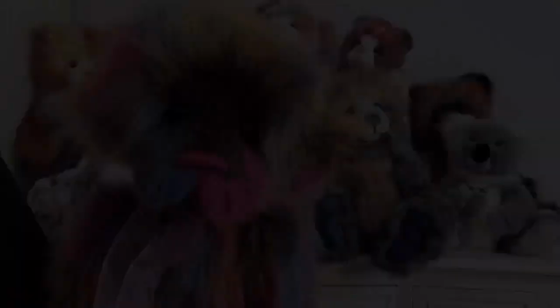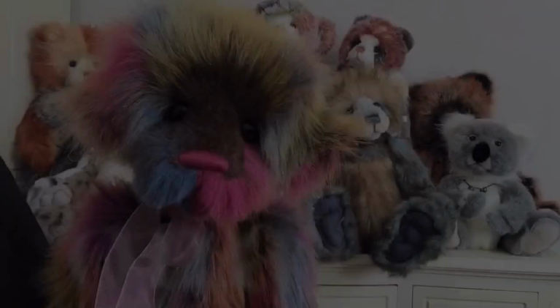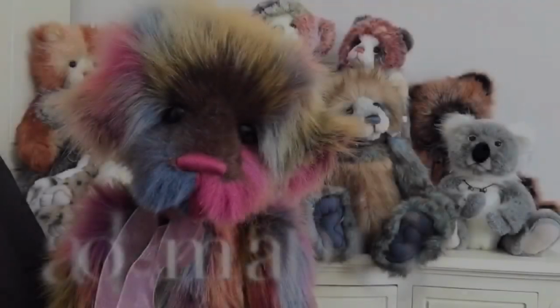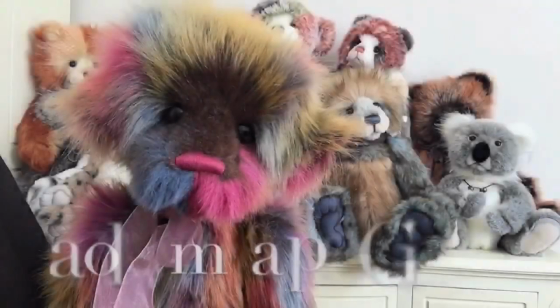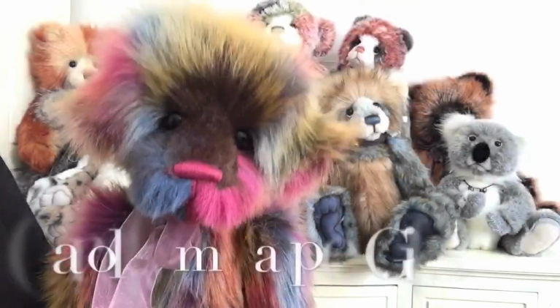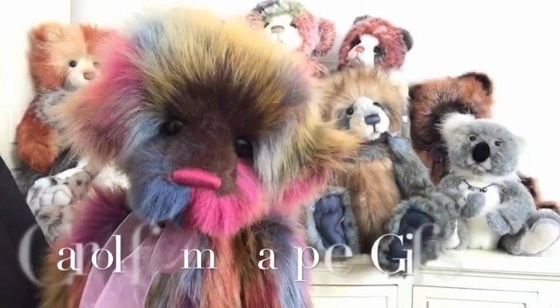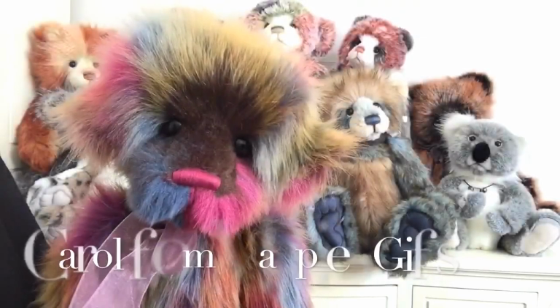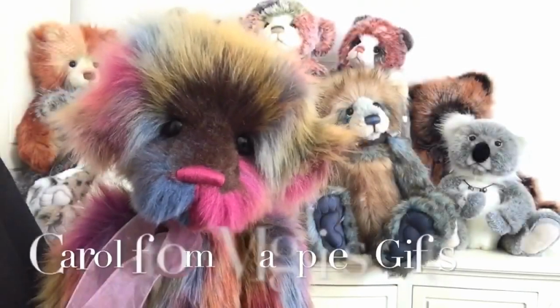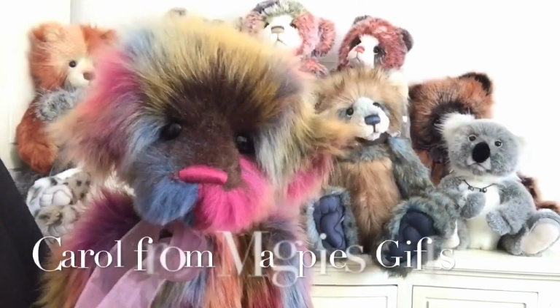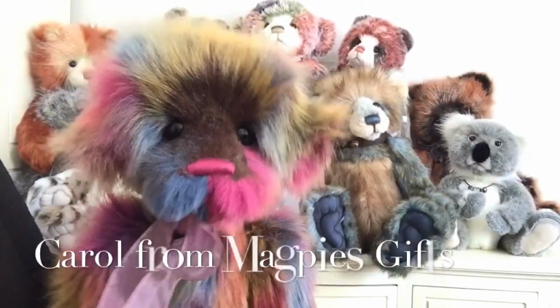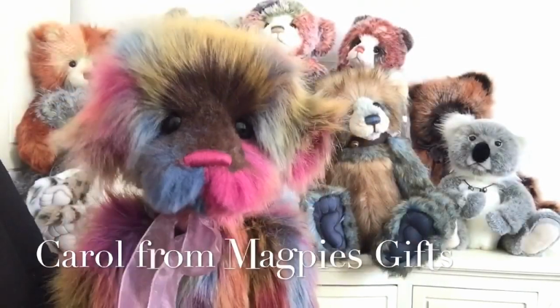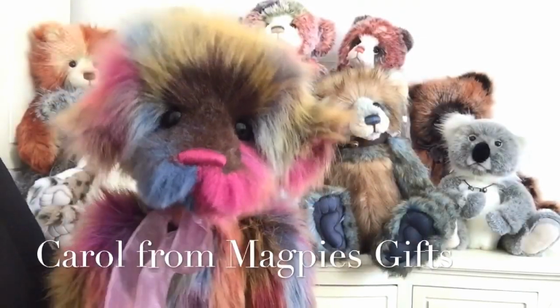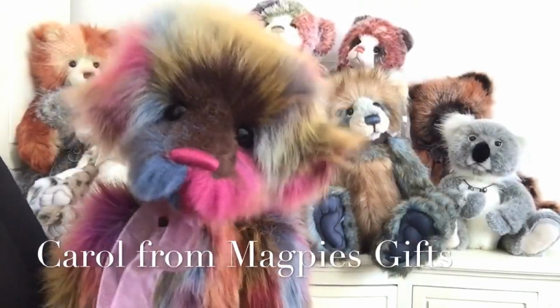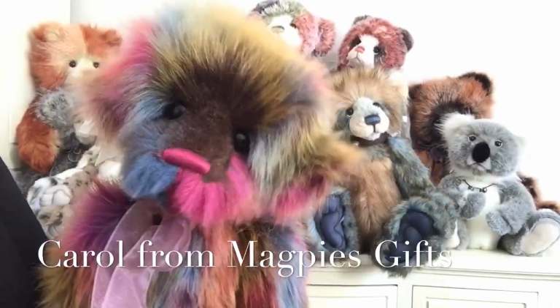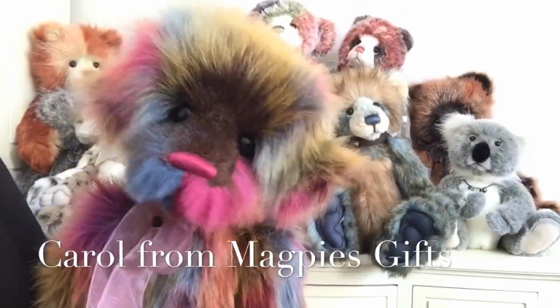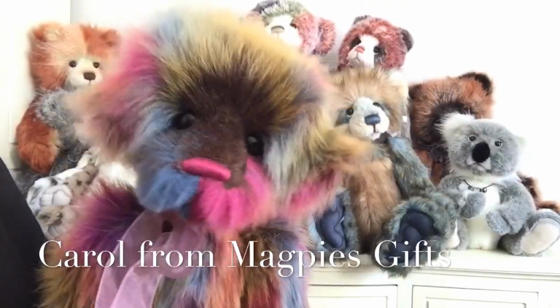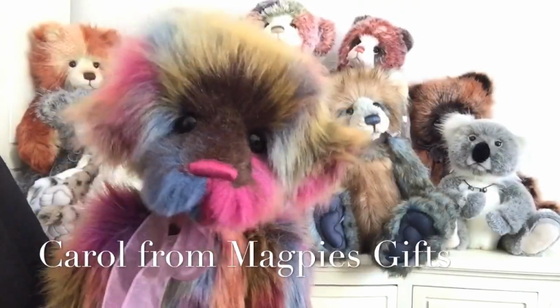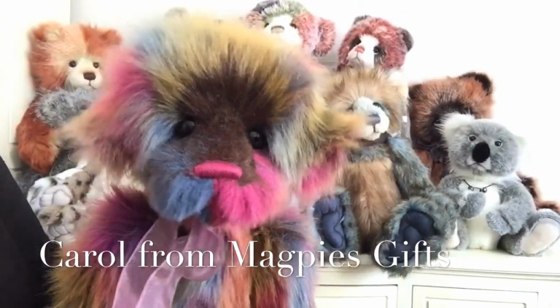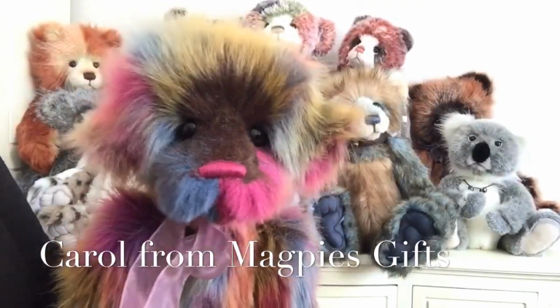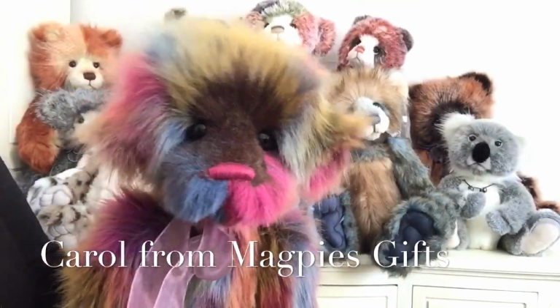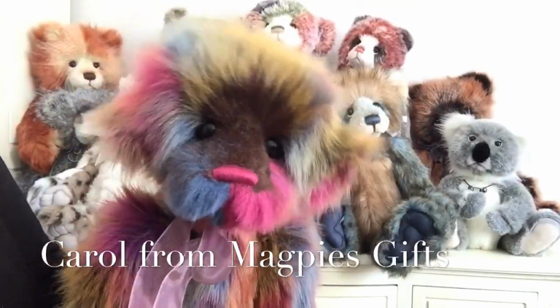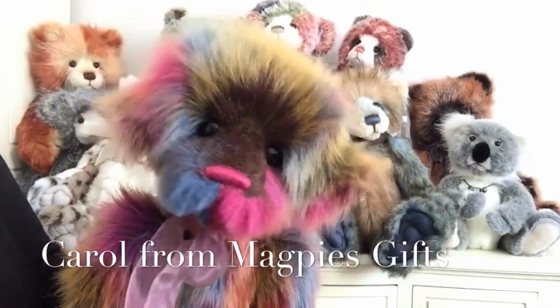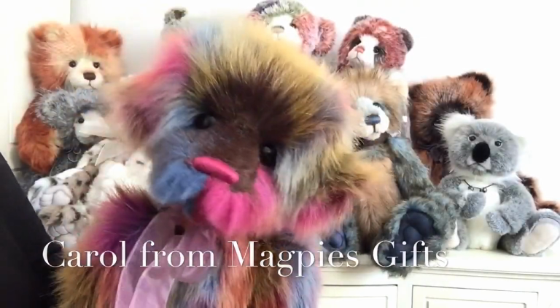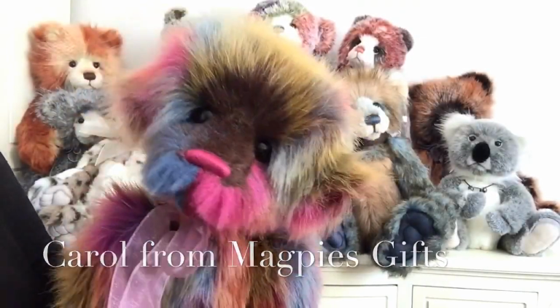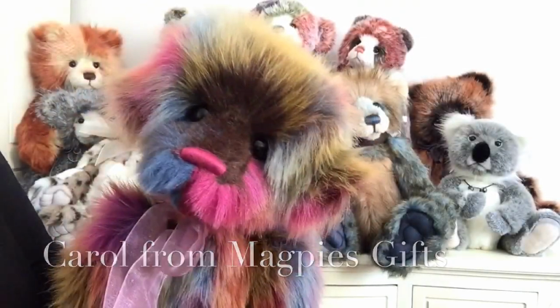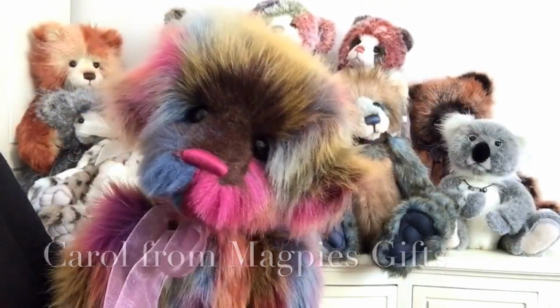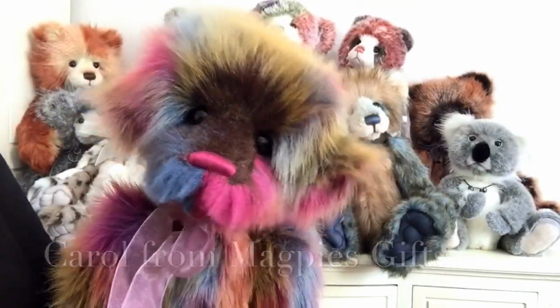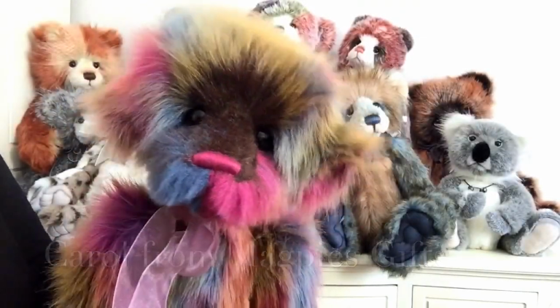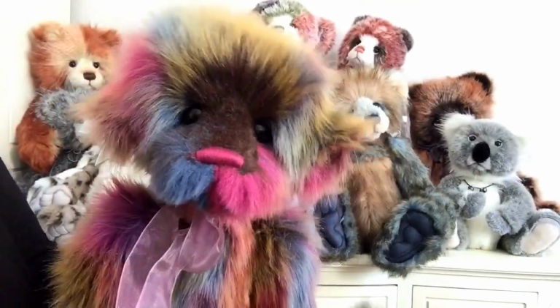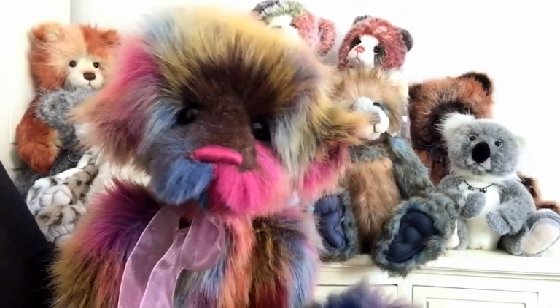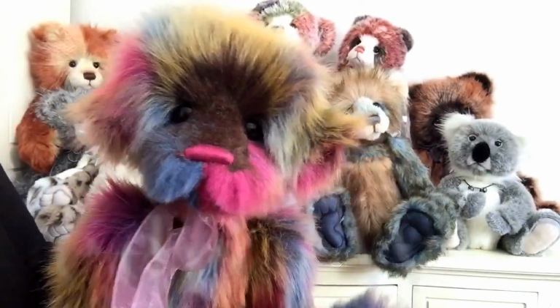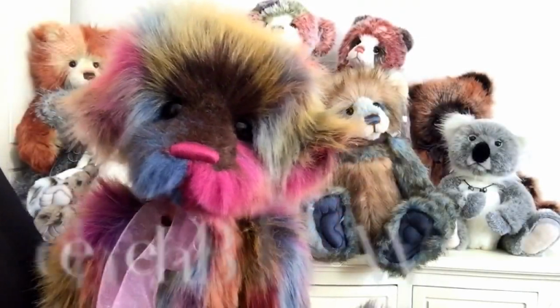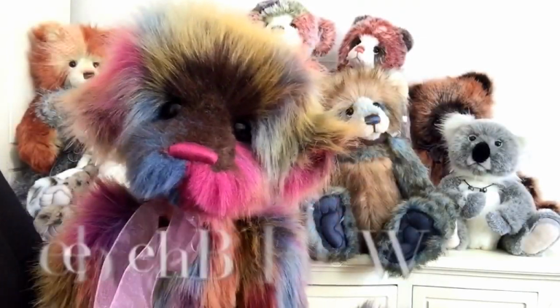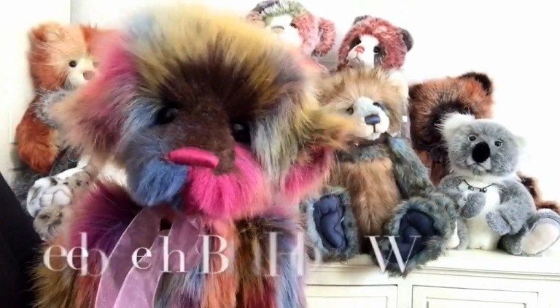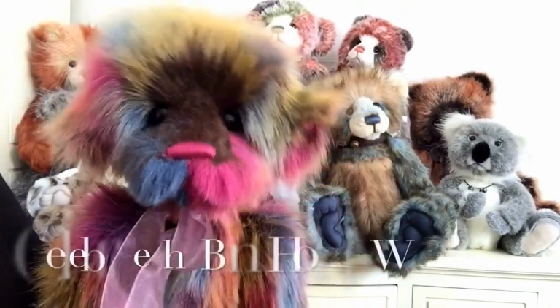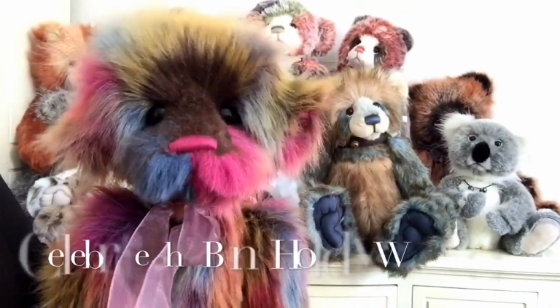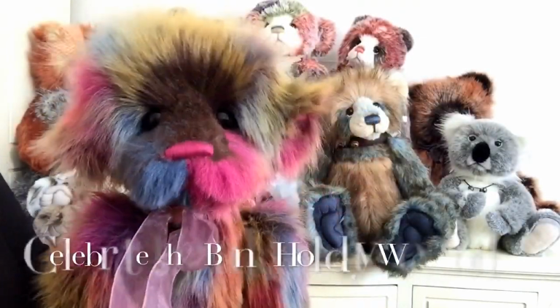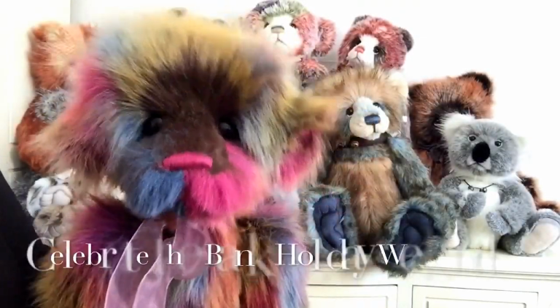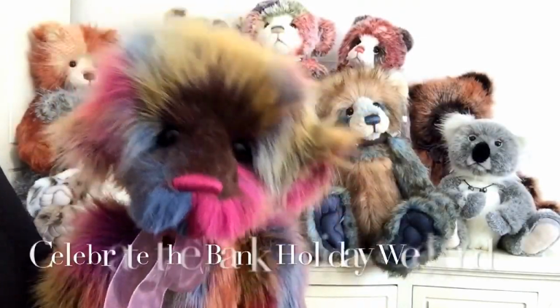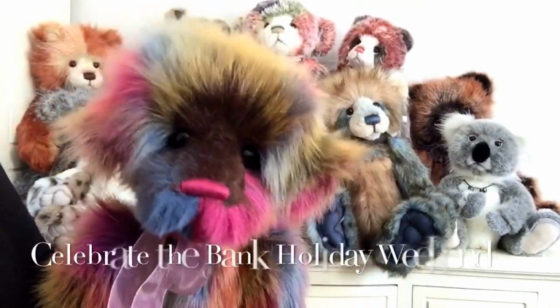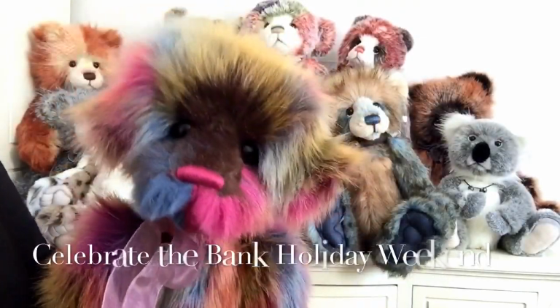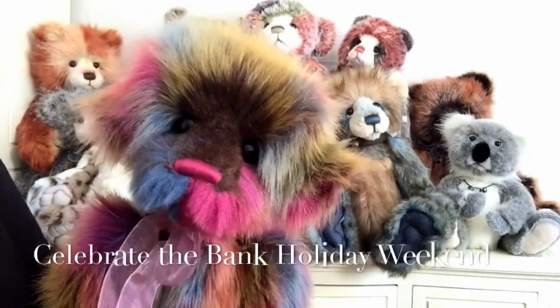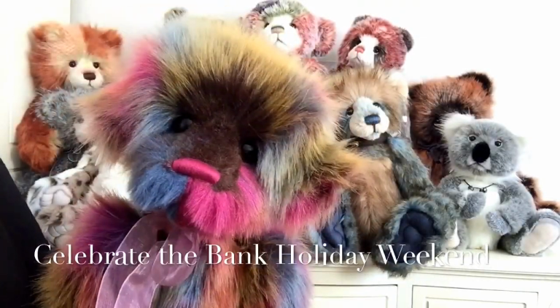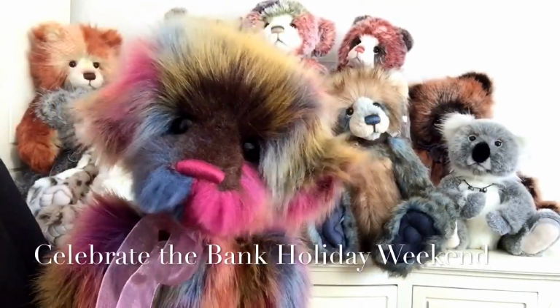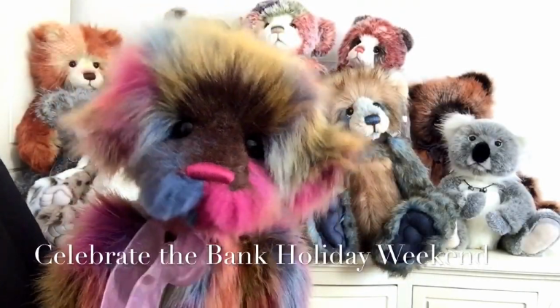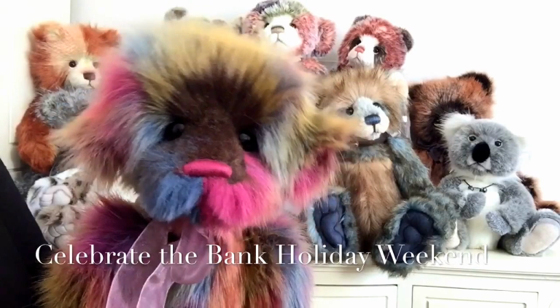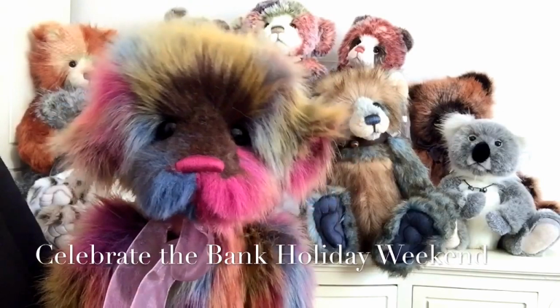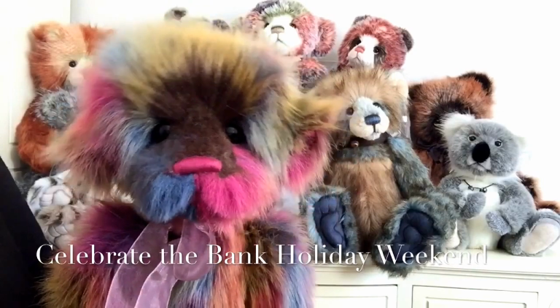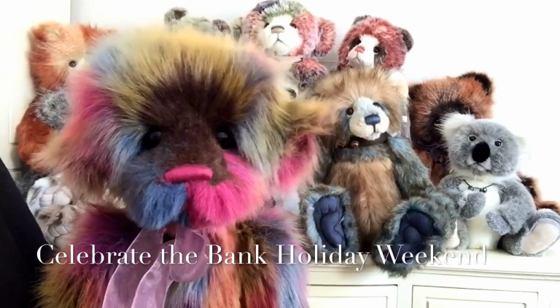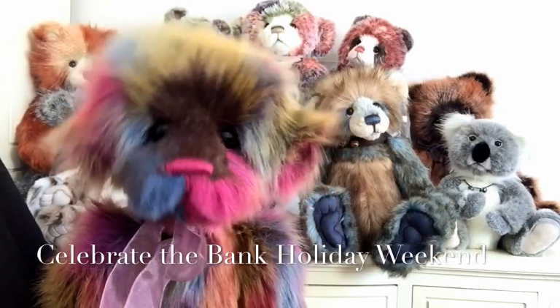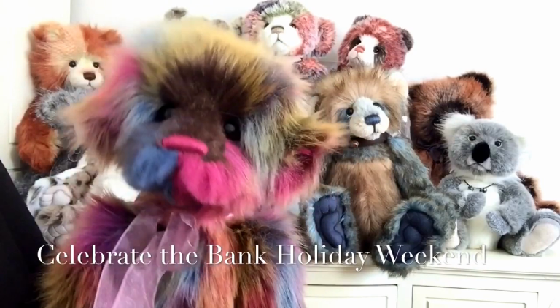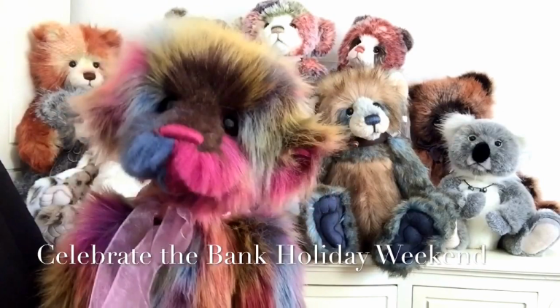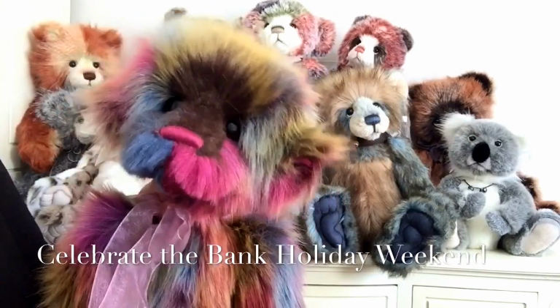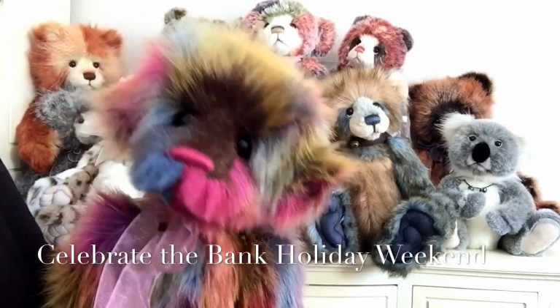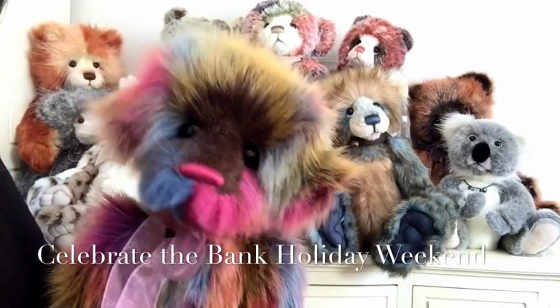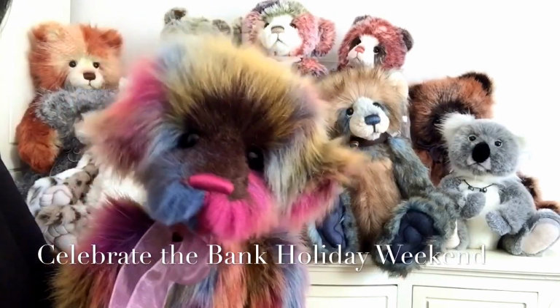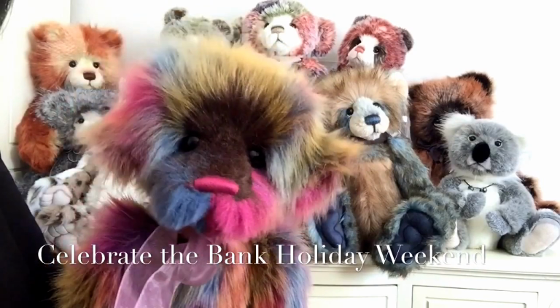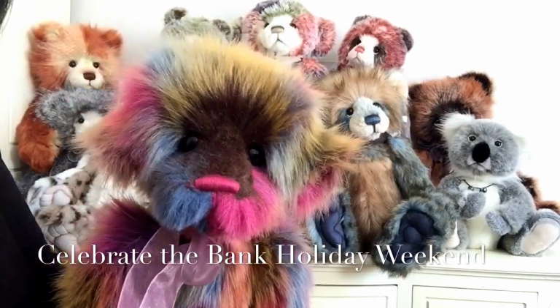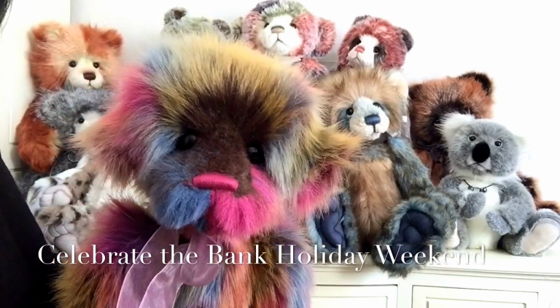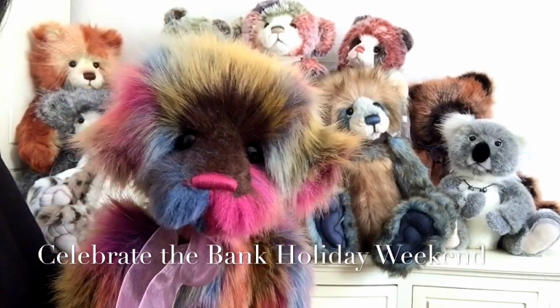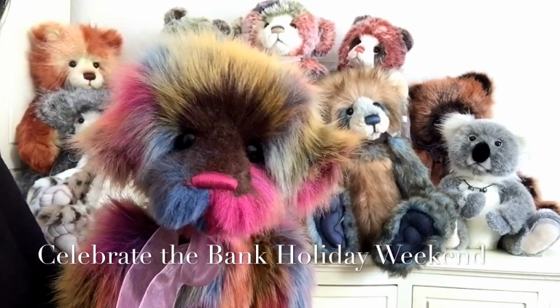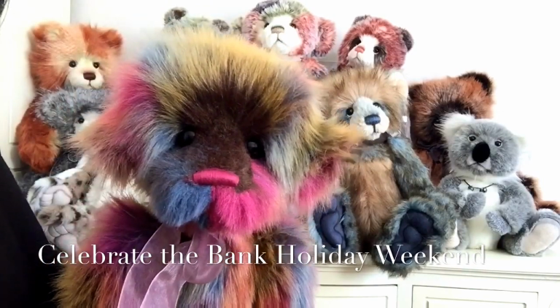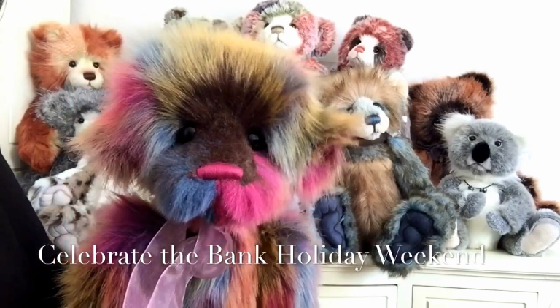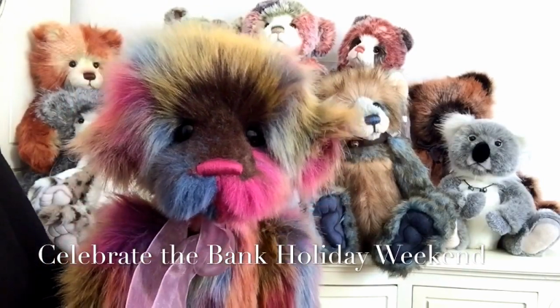Hello everybody, it's Carol here from Magpies Gifts and to celebrate the bank holiday weekend I thought we'd do something different.